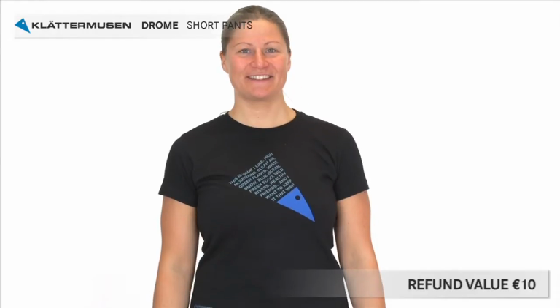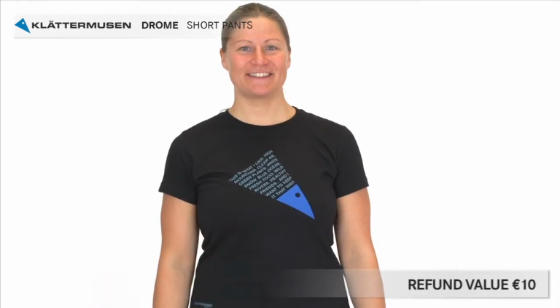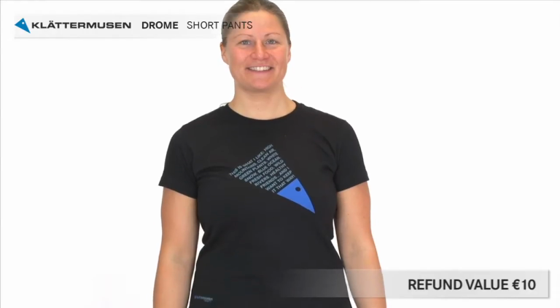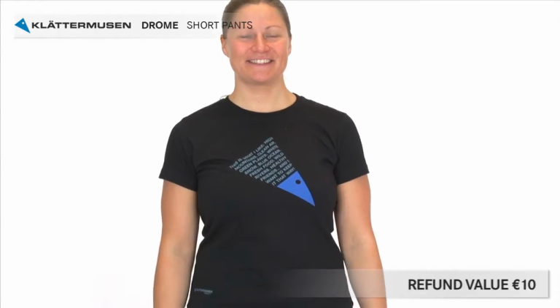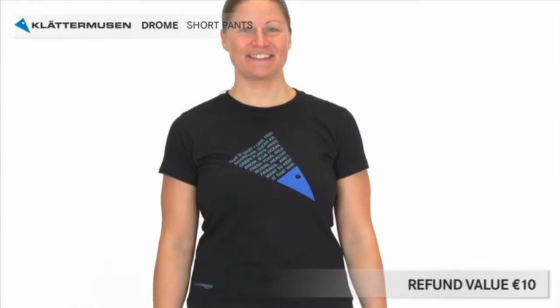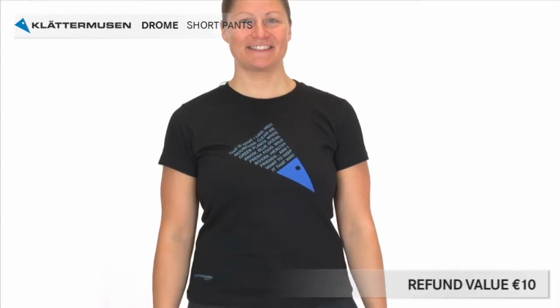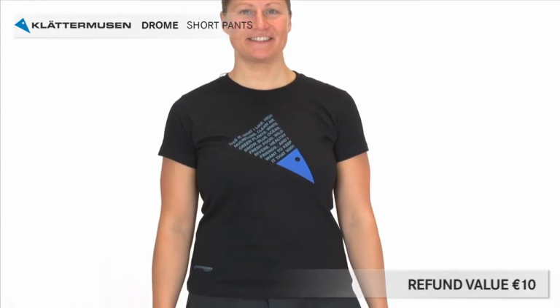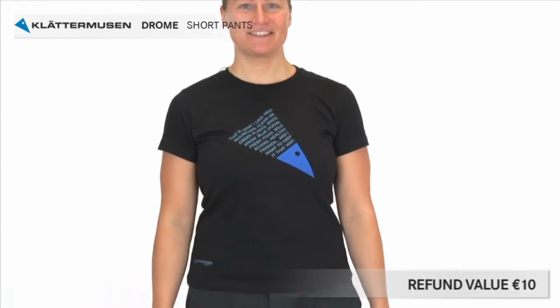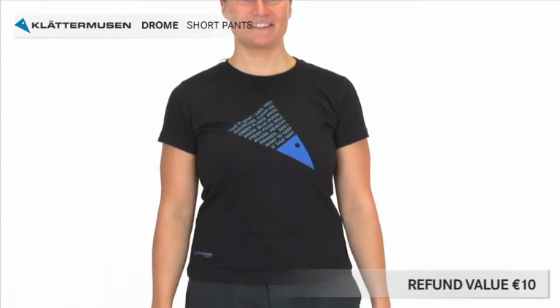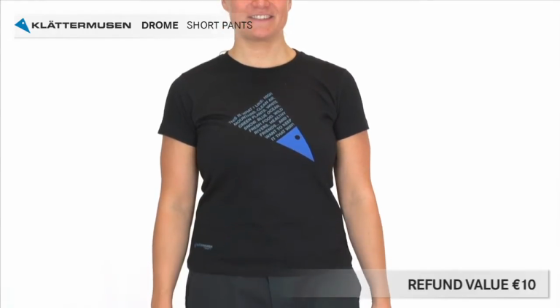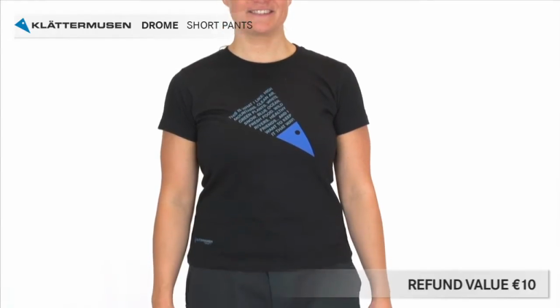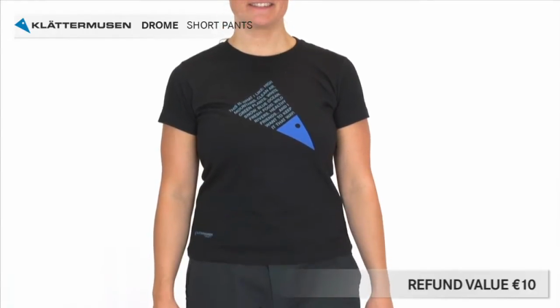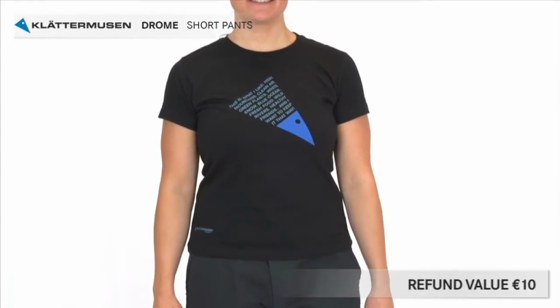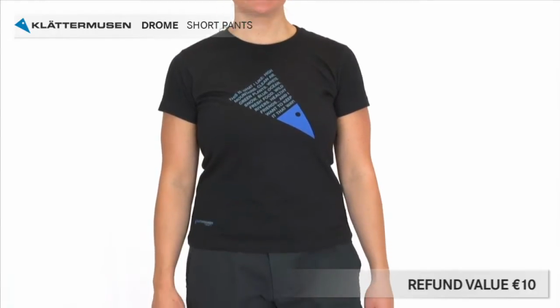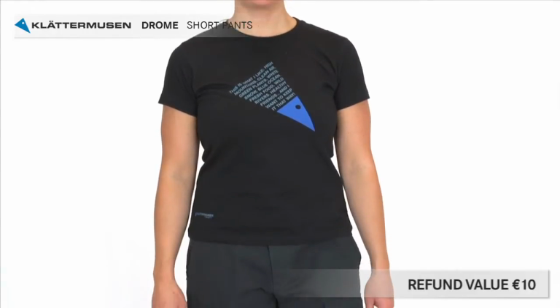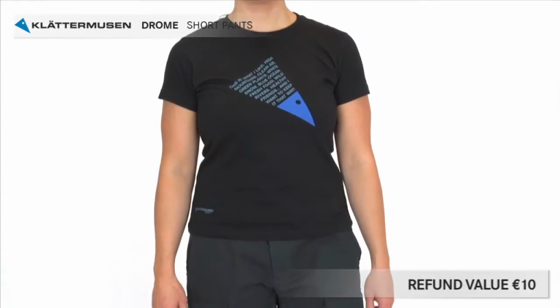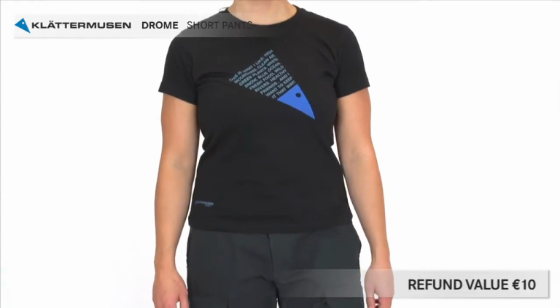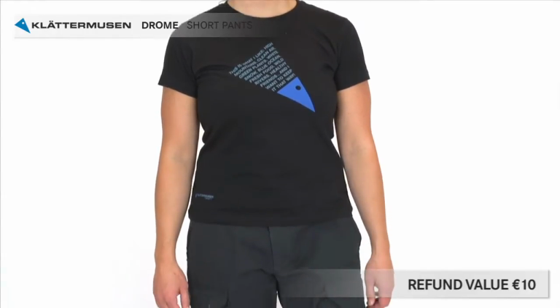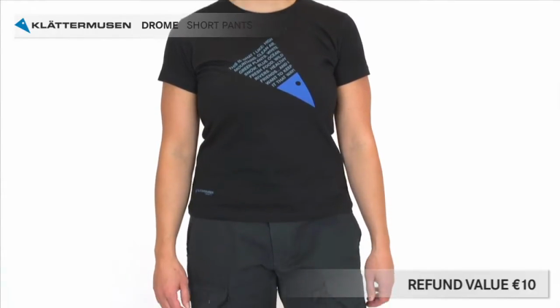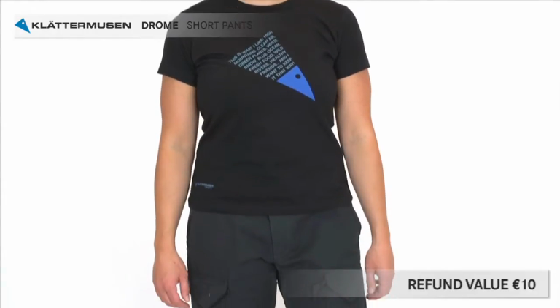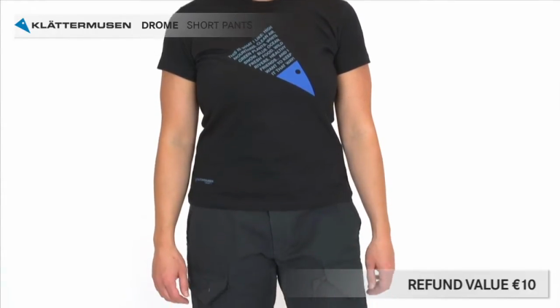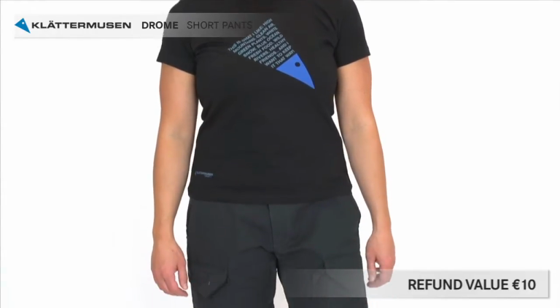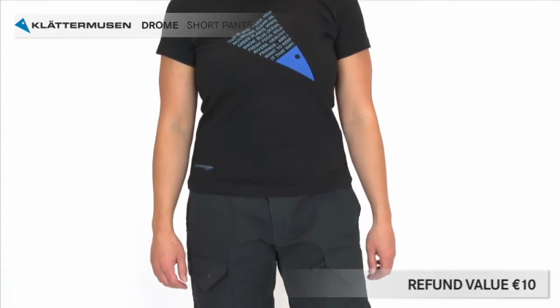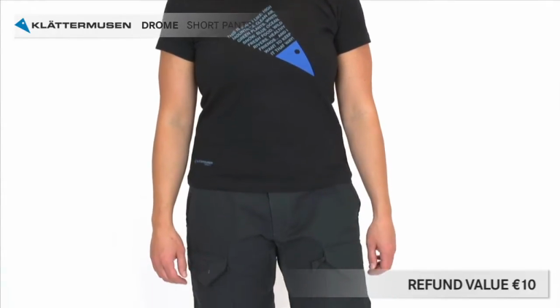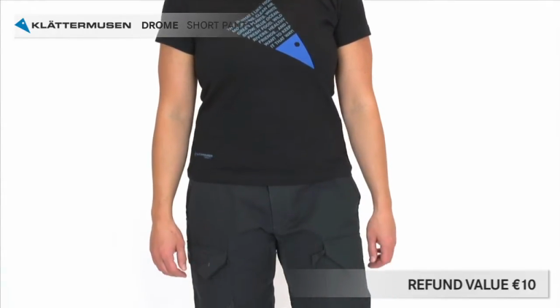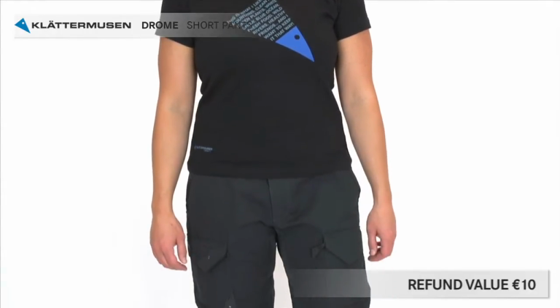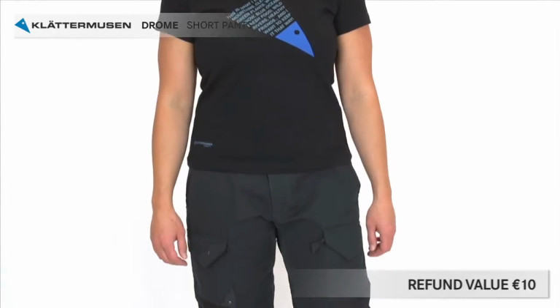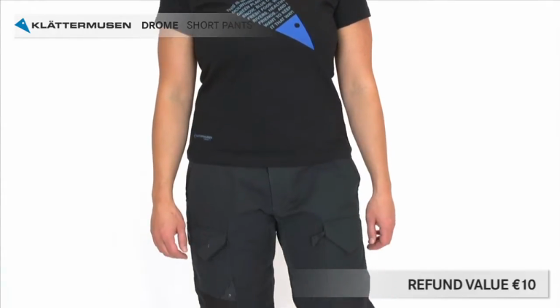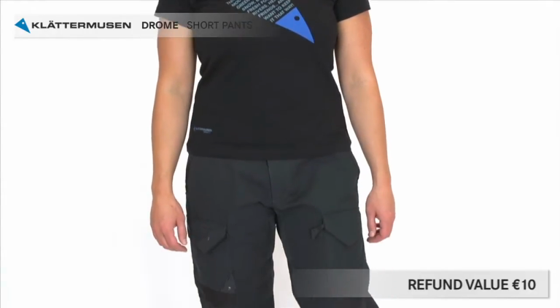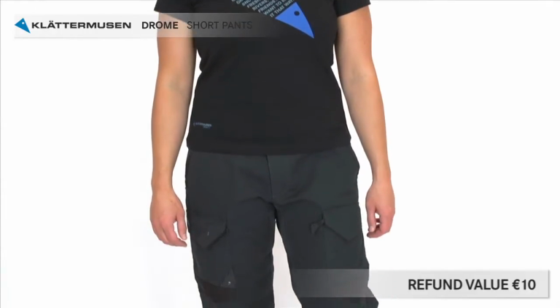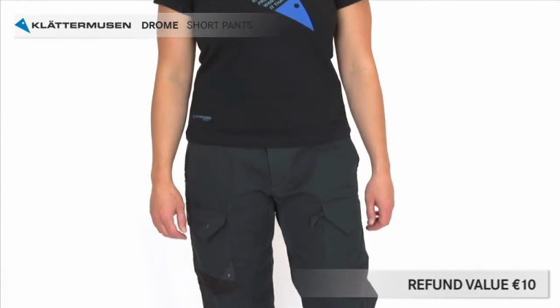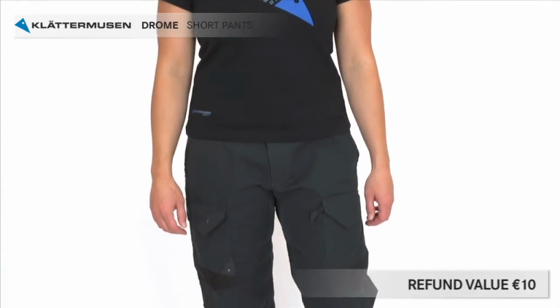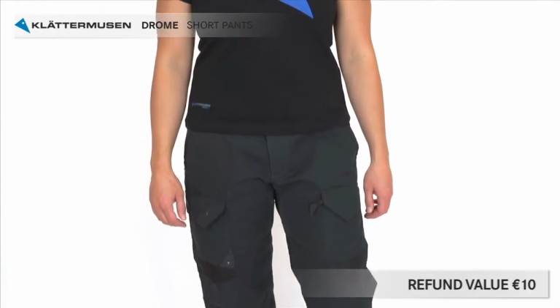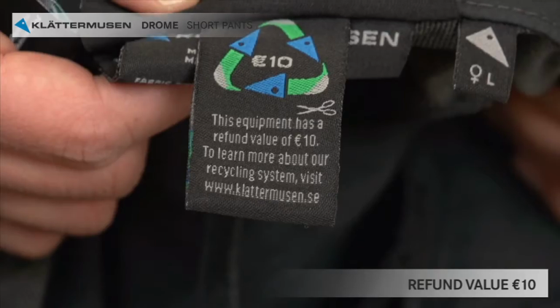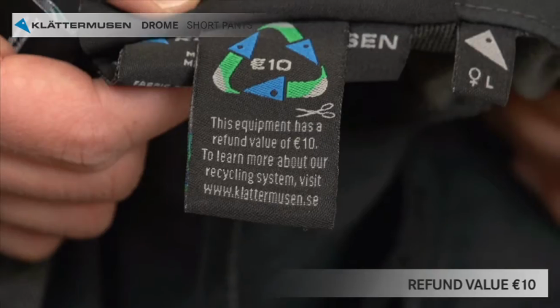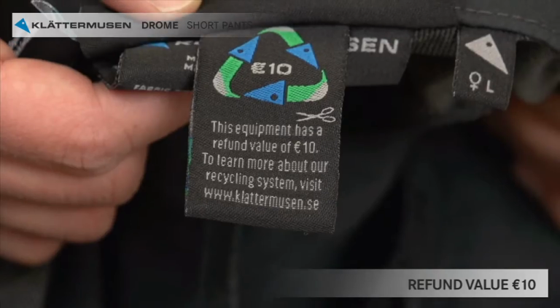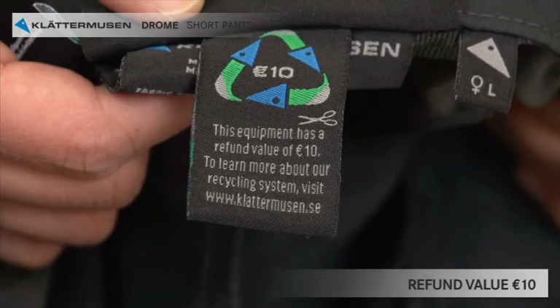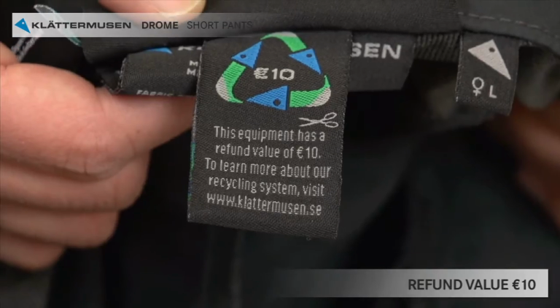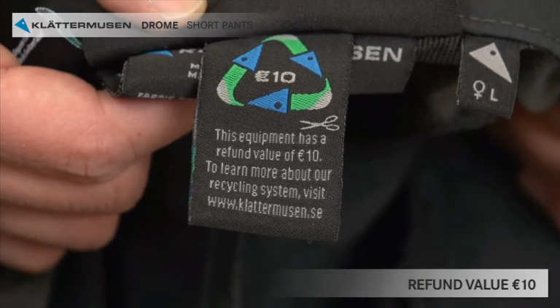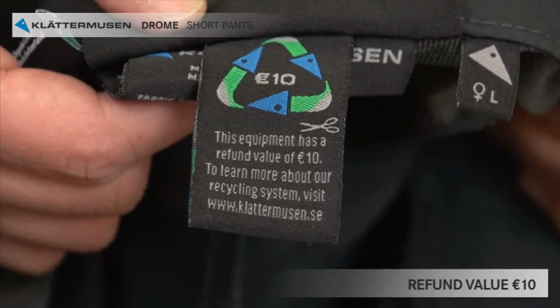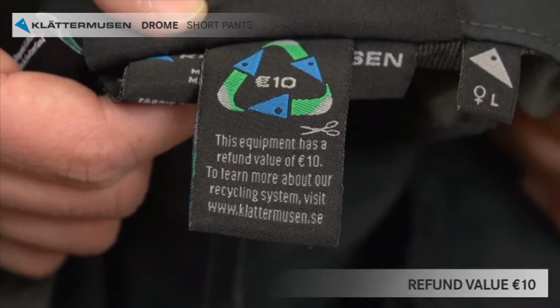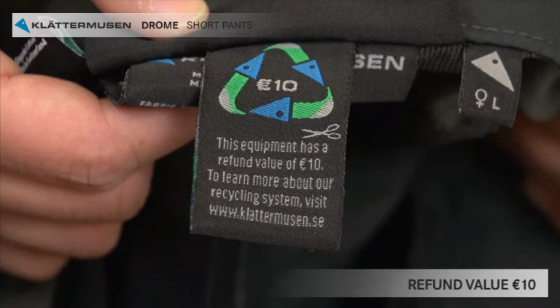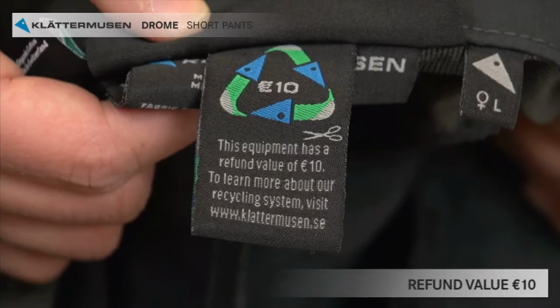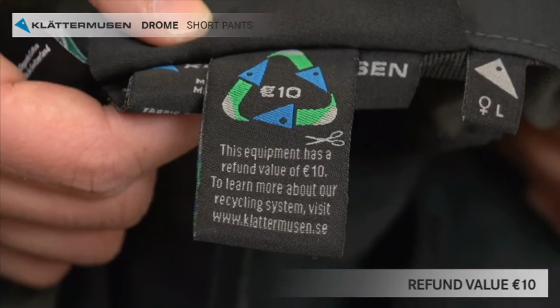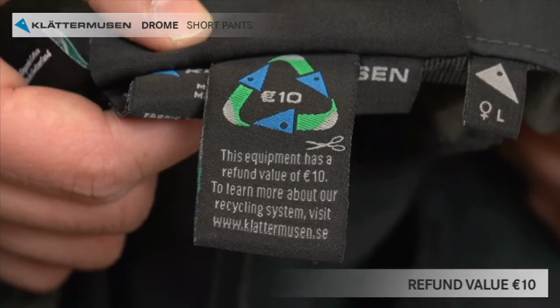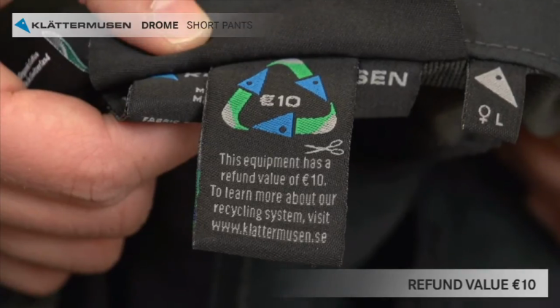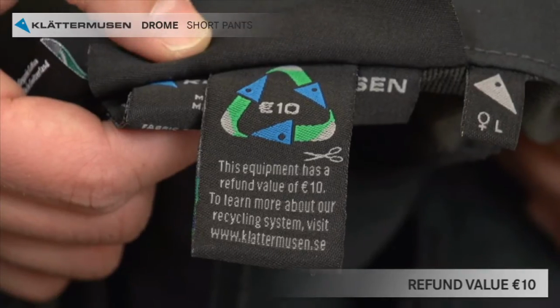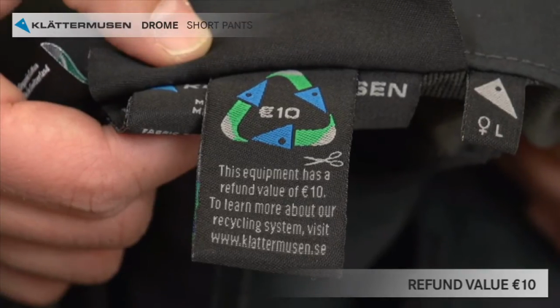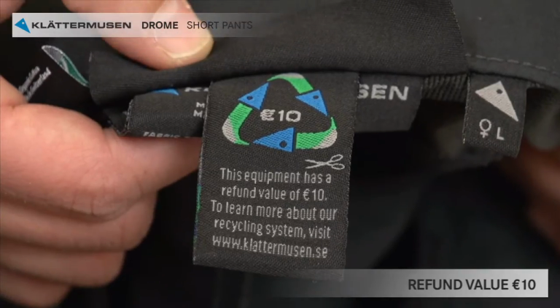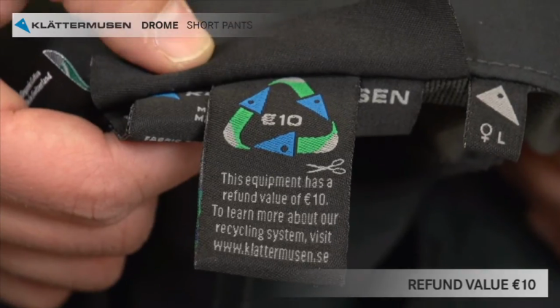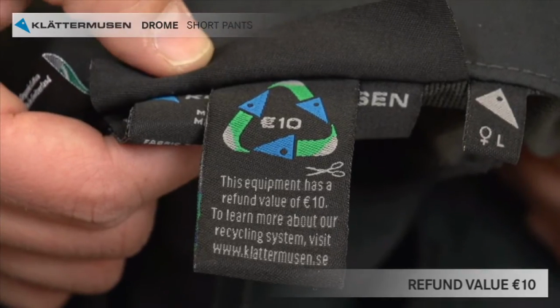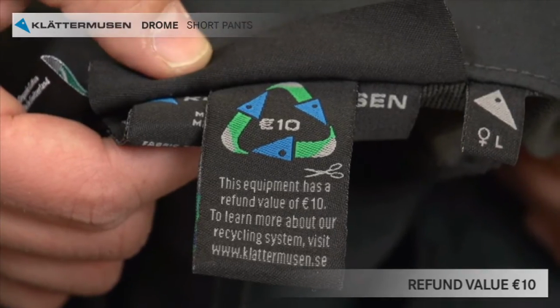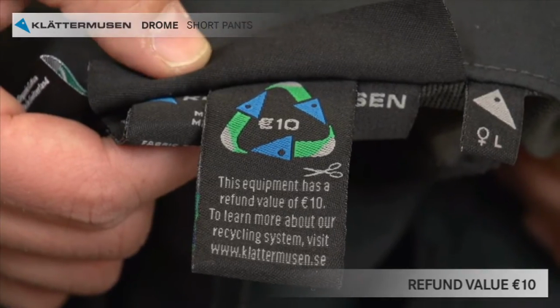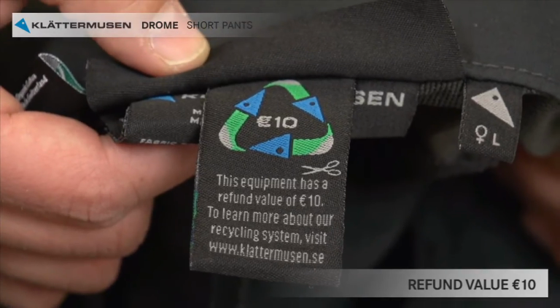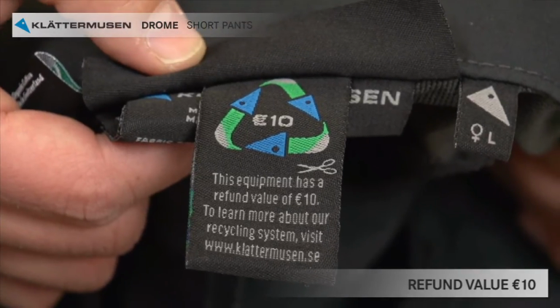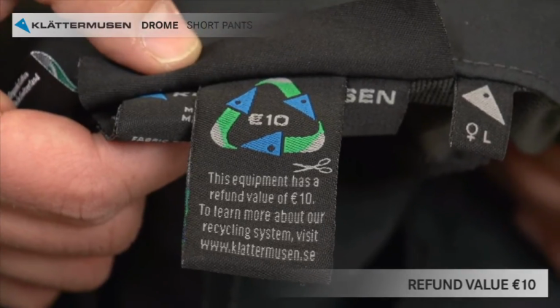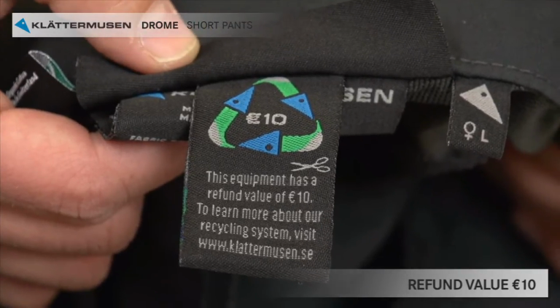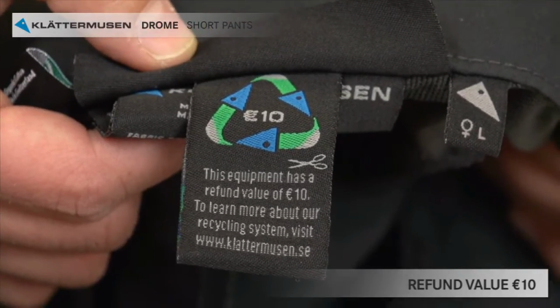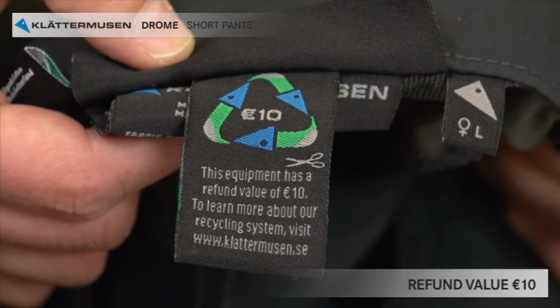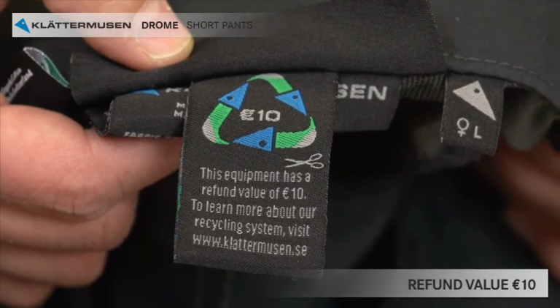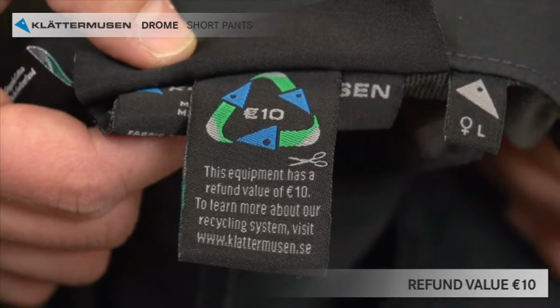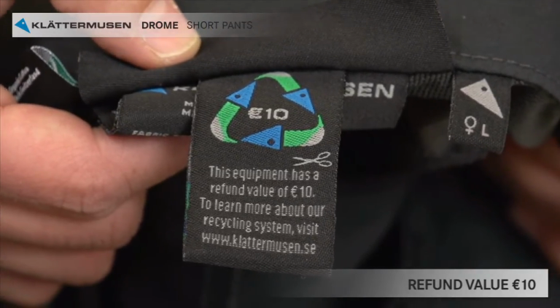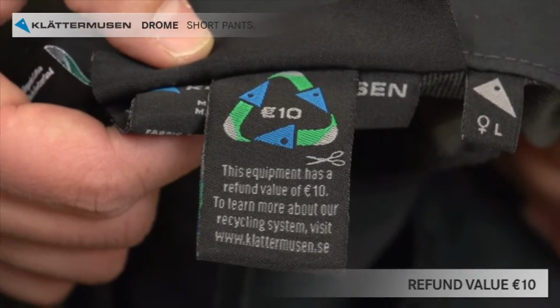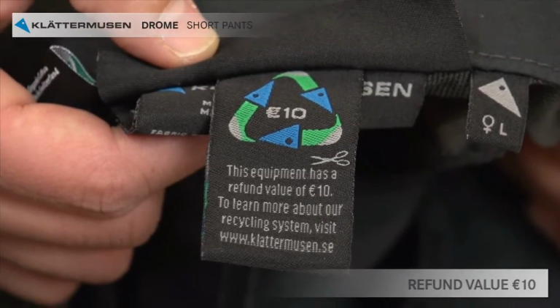Among the labels you'll find the label with the refund value. Drome gives you 10 euro back when the pants are worn out.